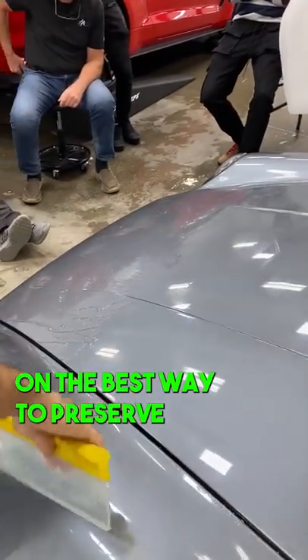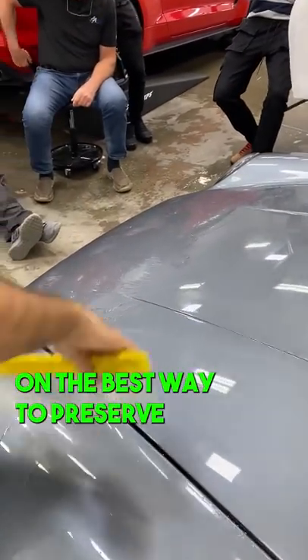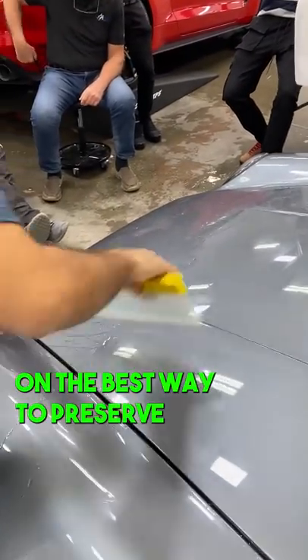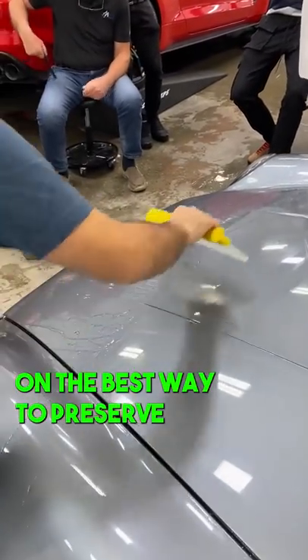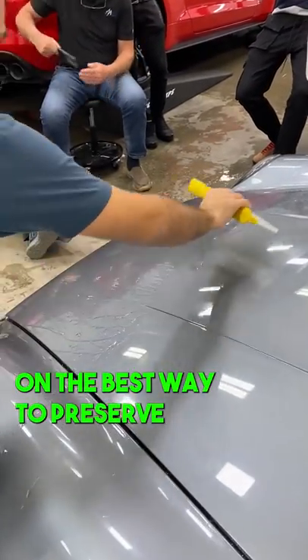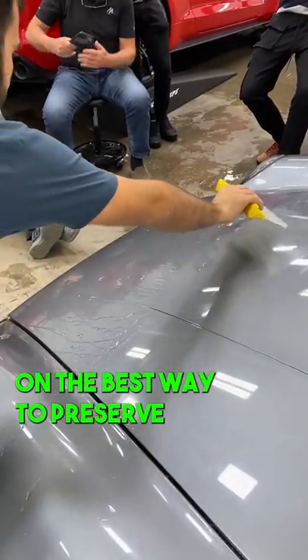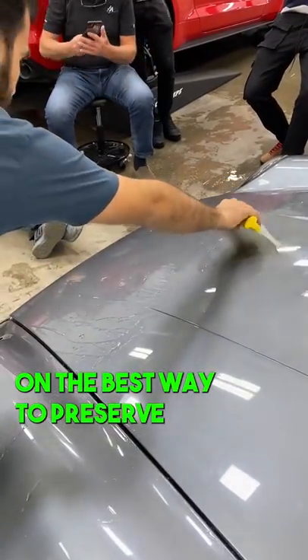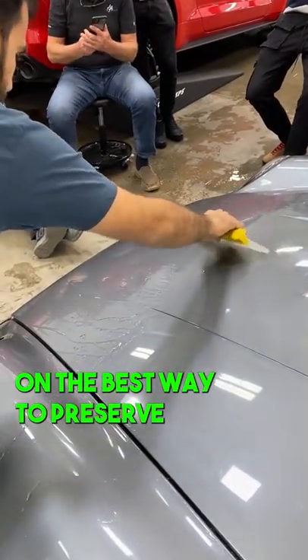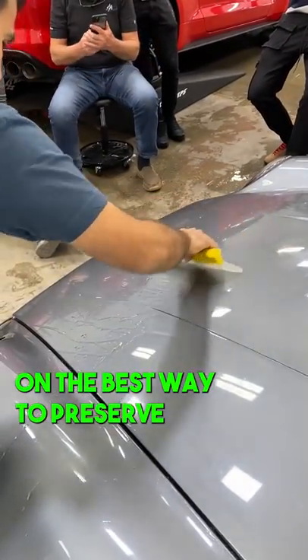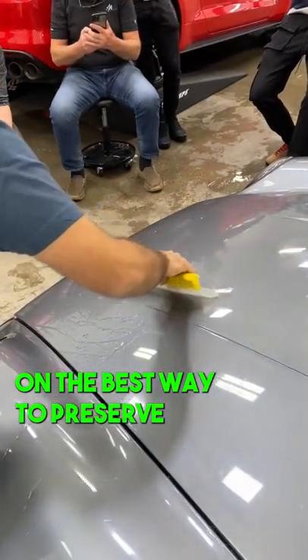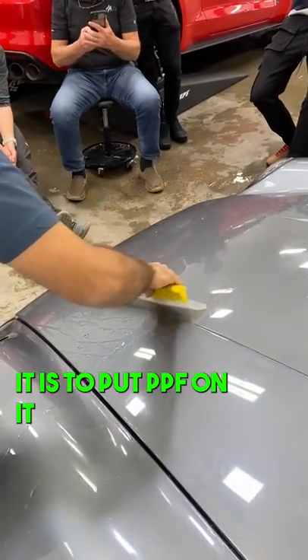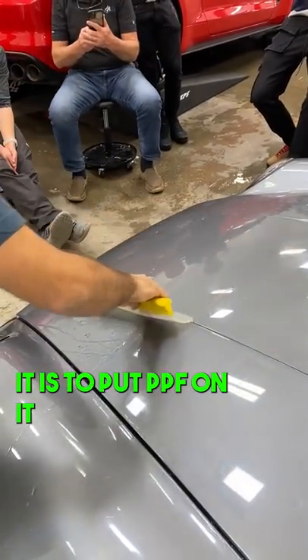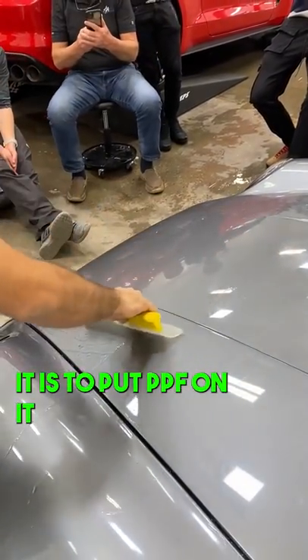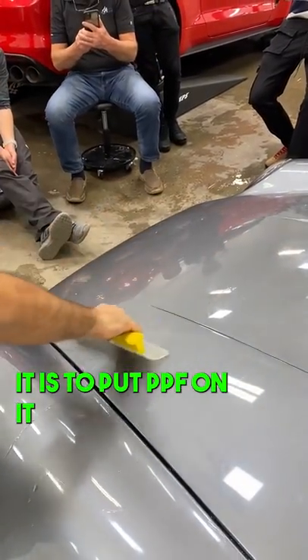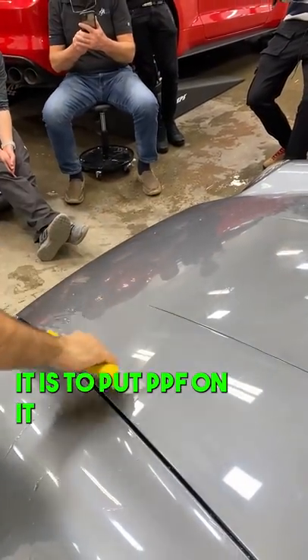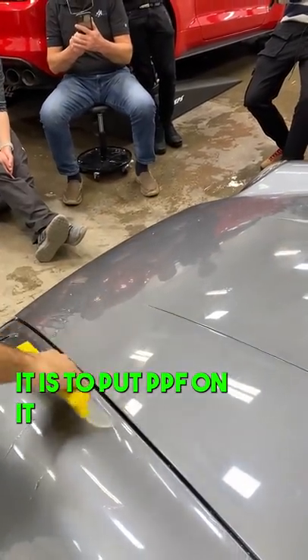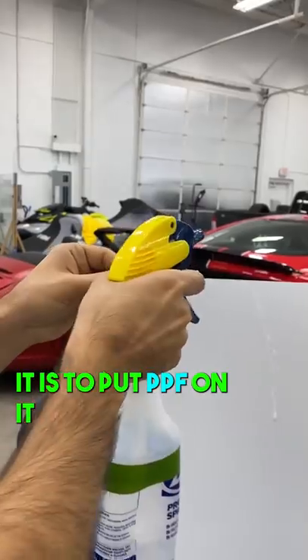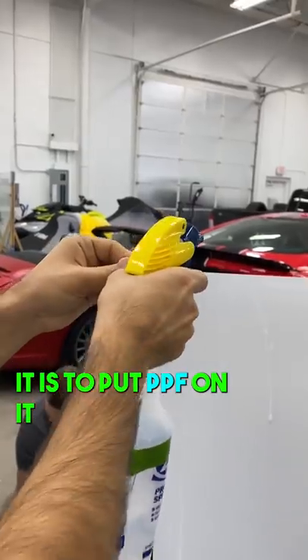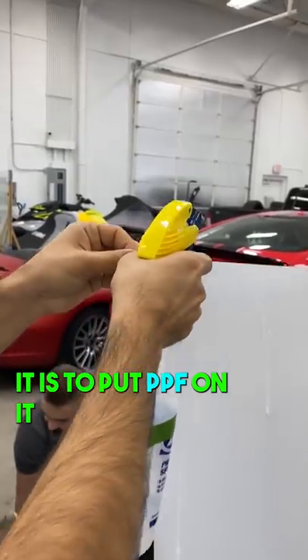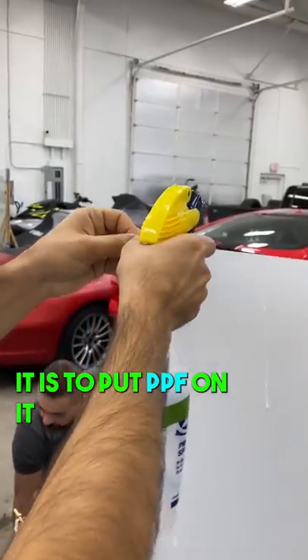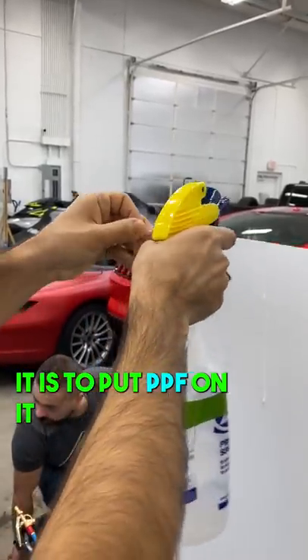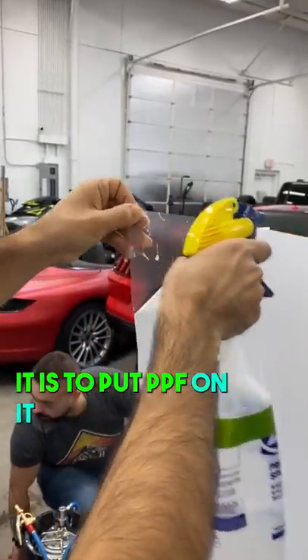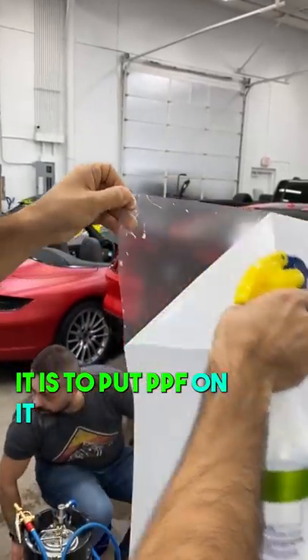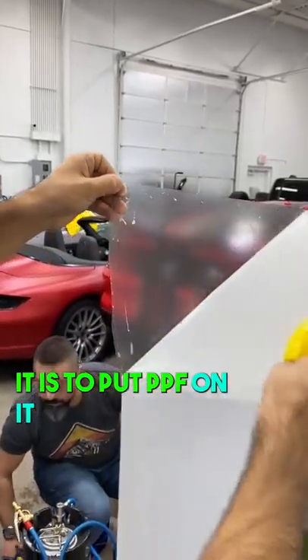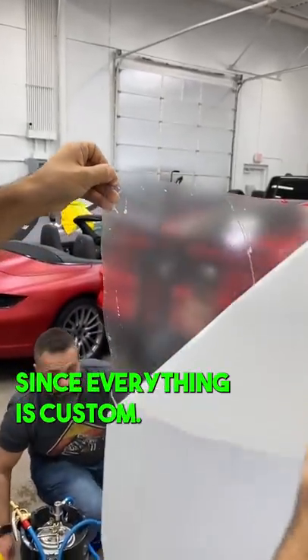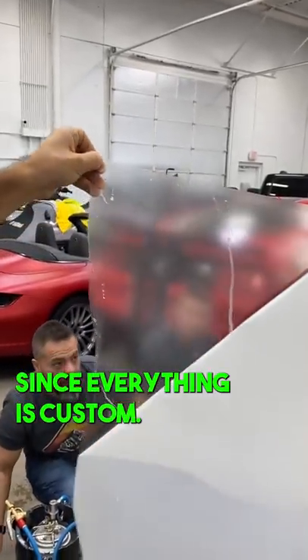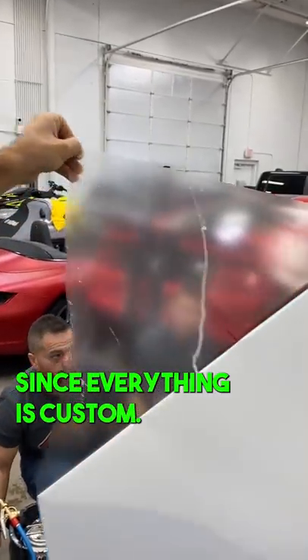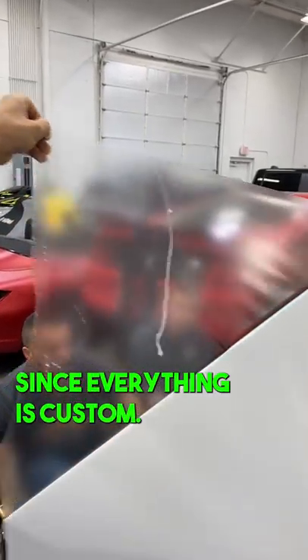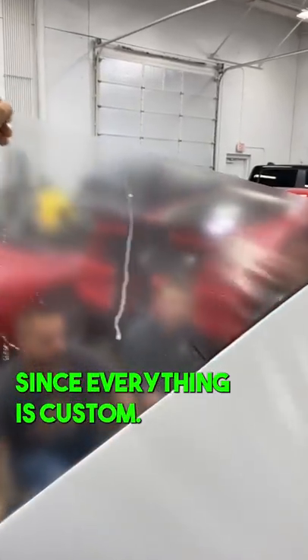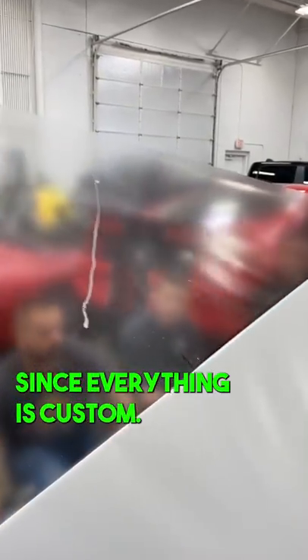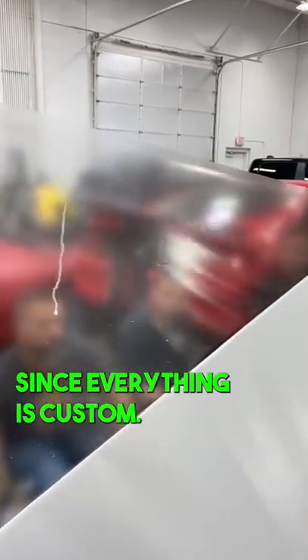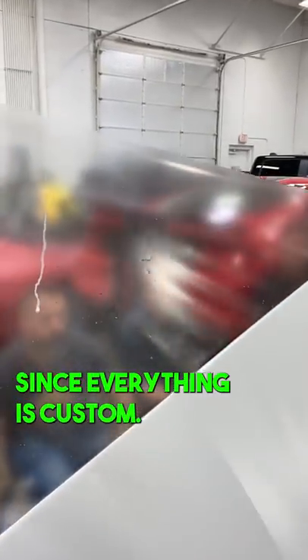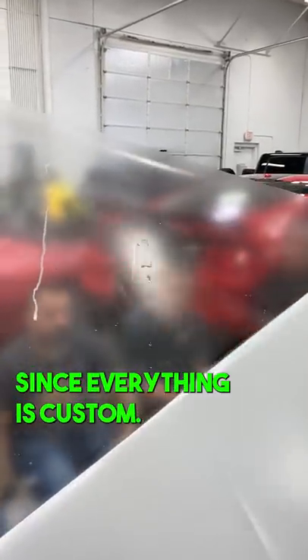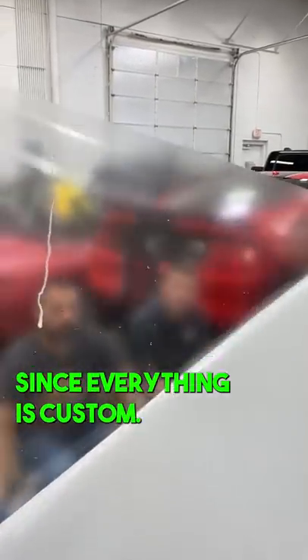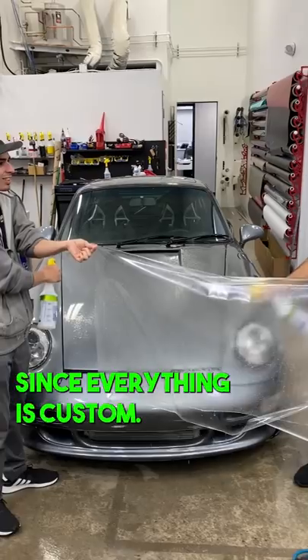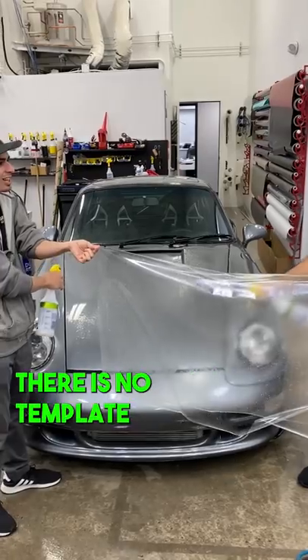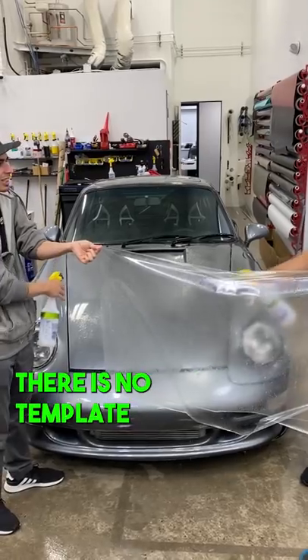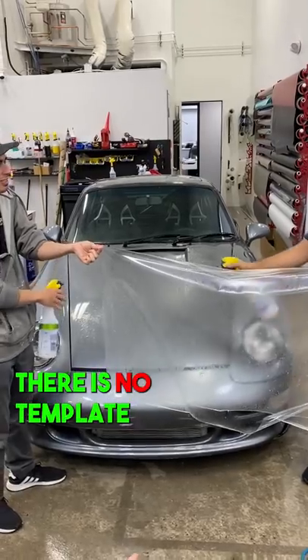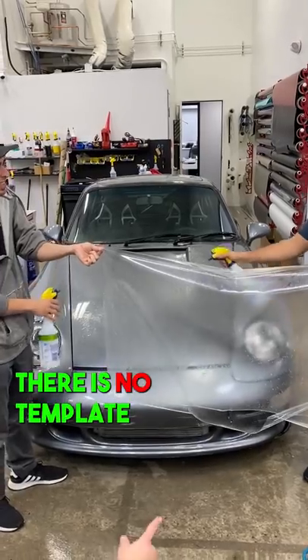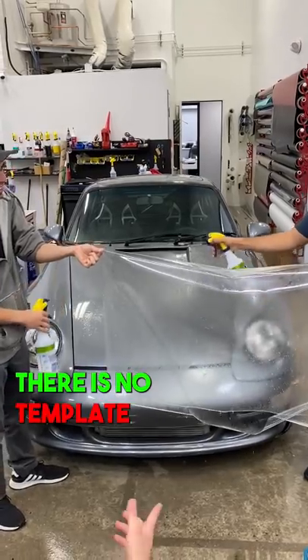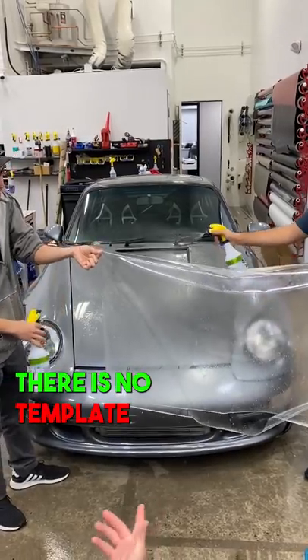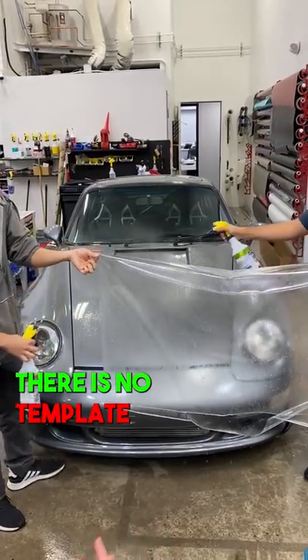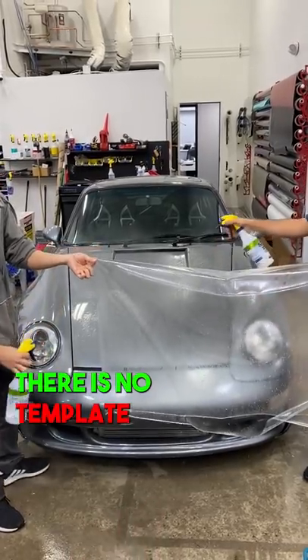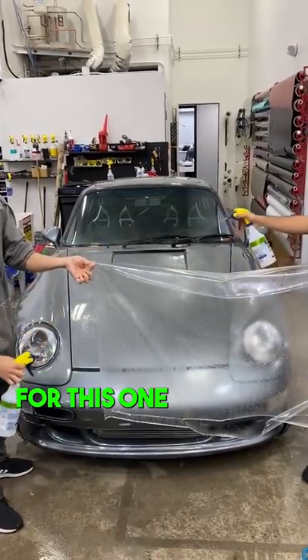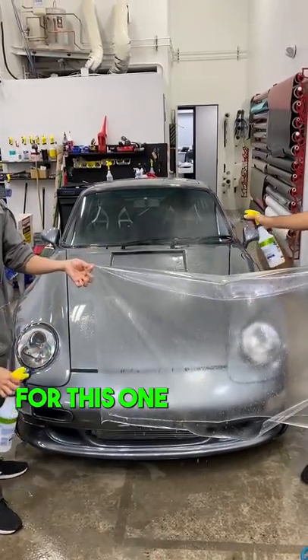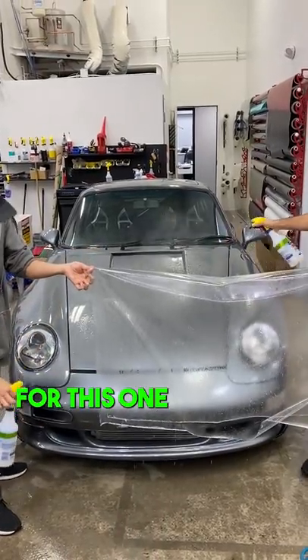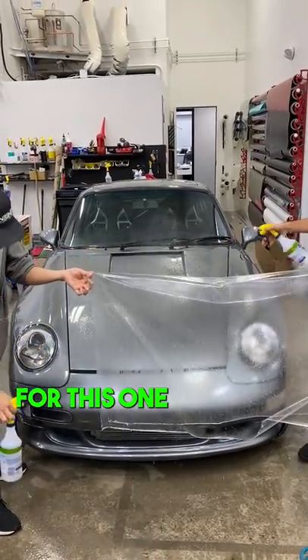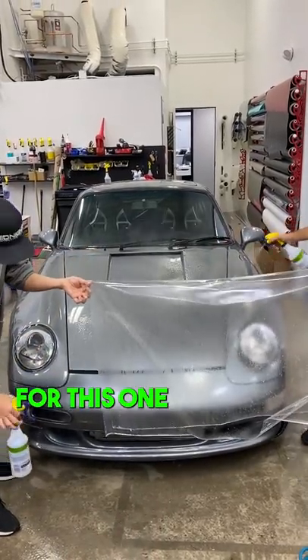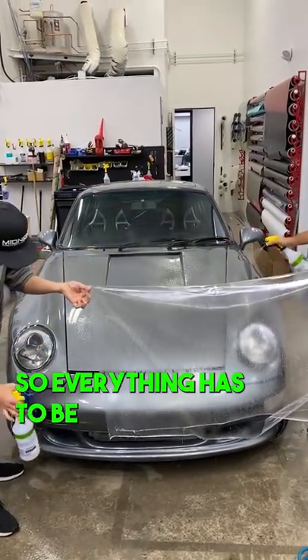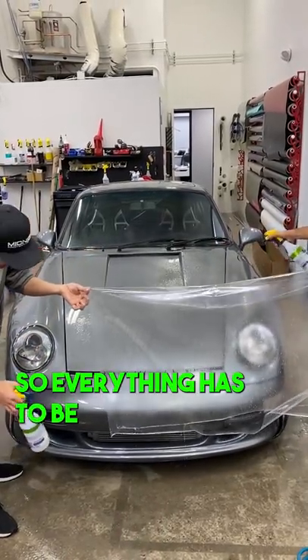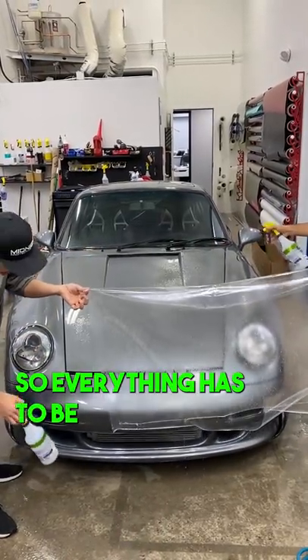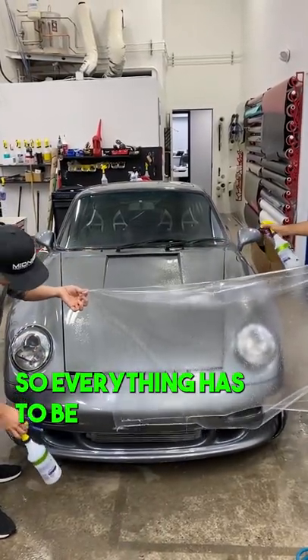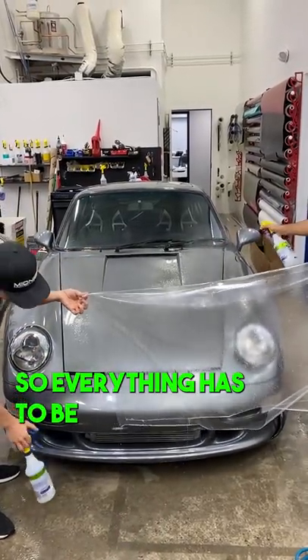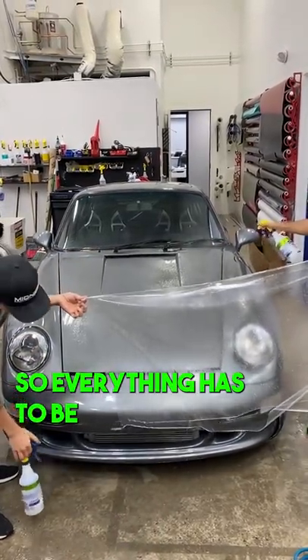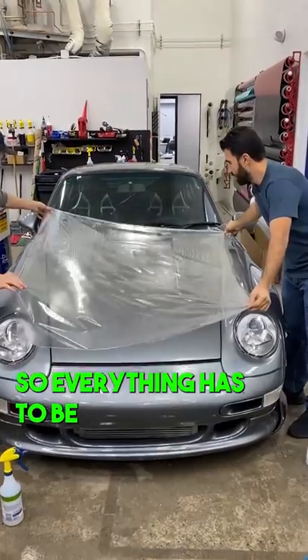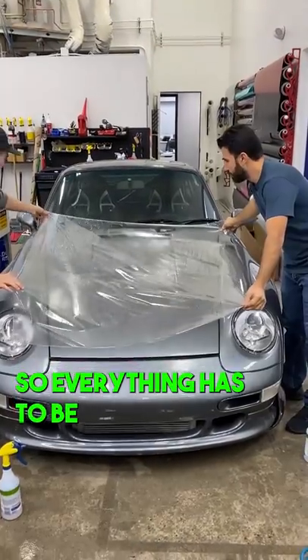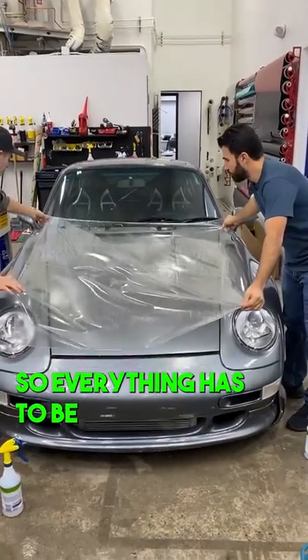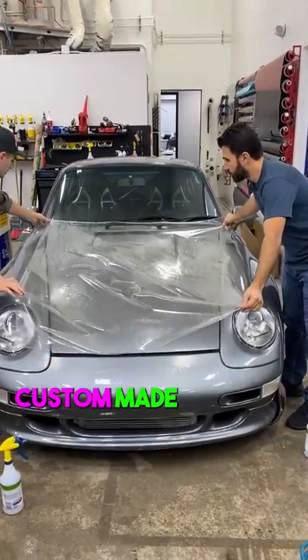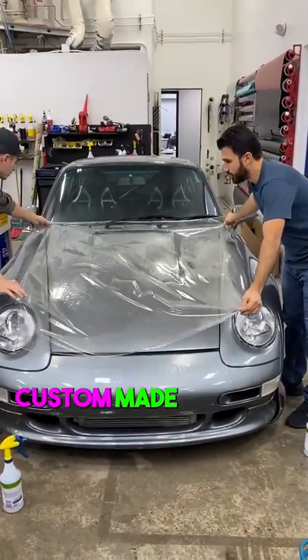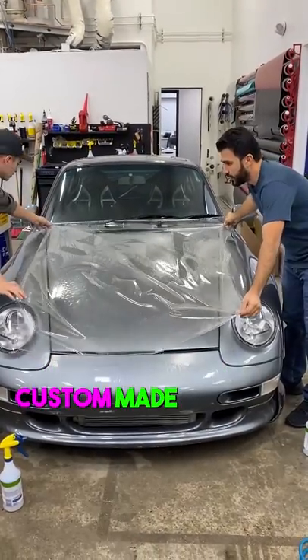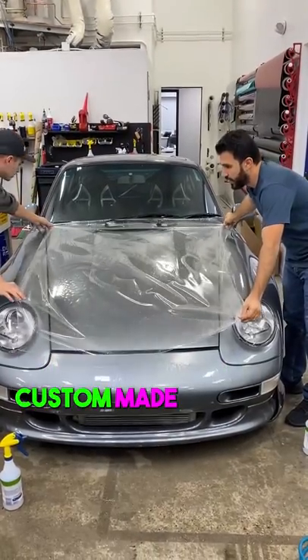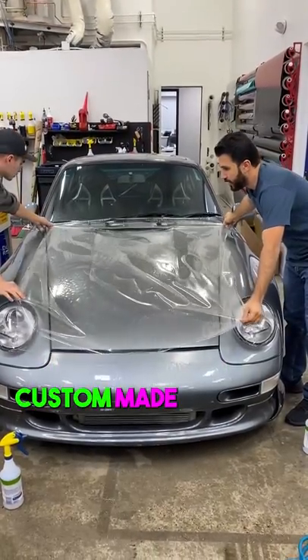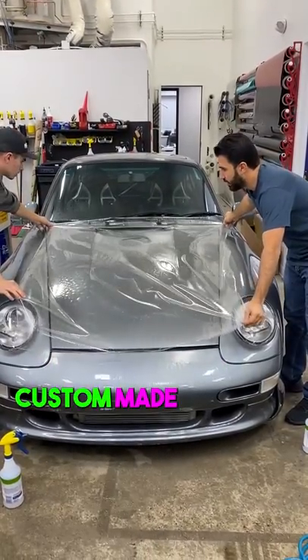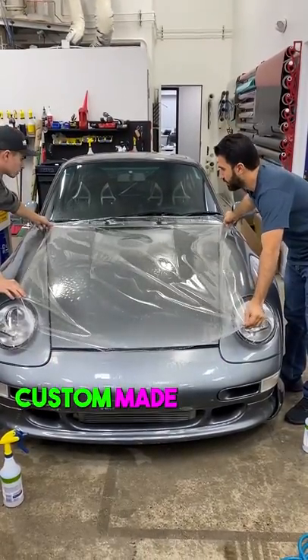The best way to preserve it is to put PPF on it. Since everything is custom, there is no template for this one, so everything has to be custom made.